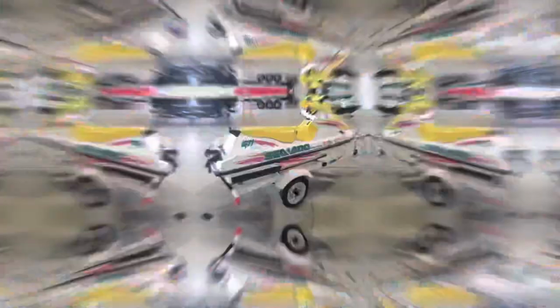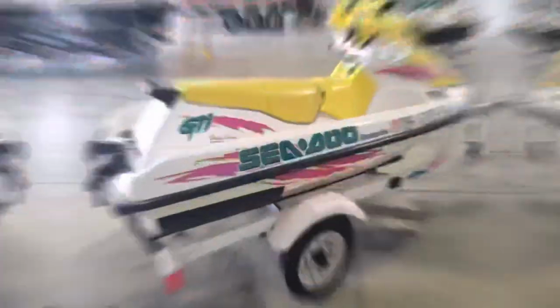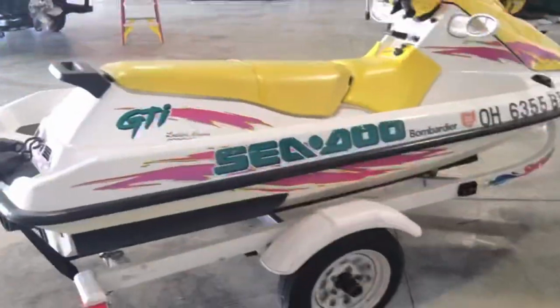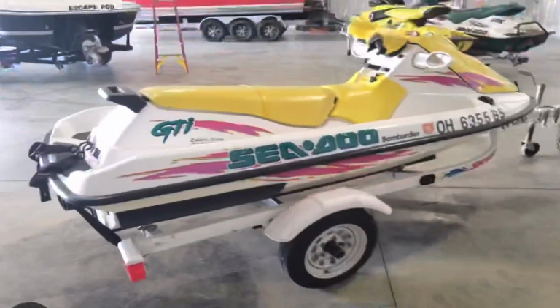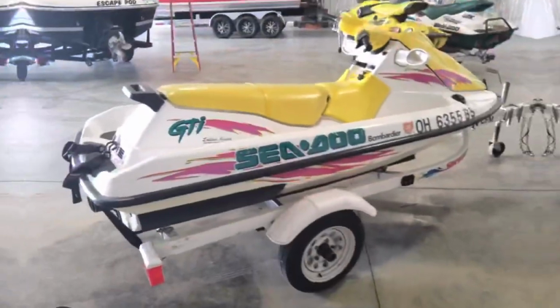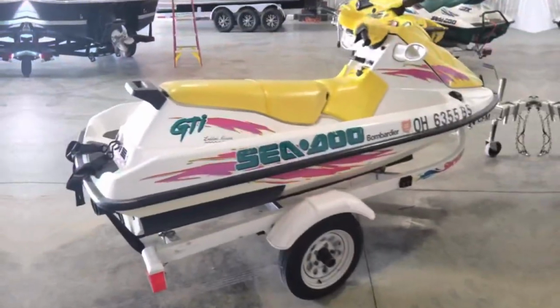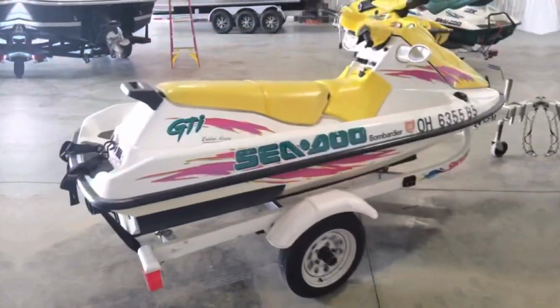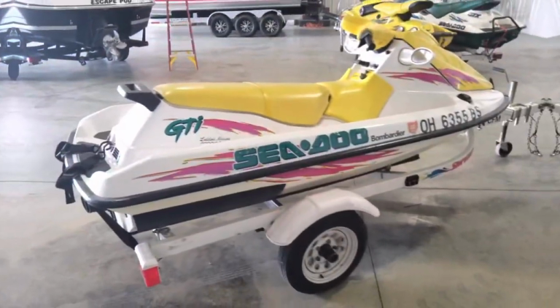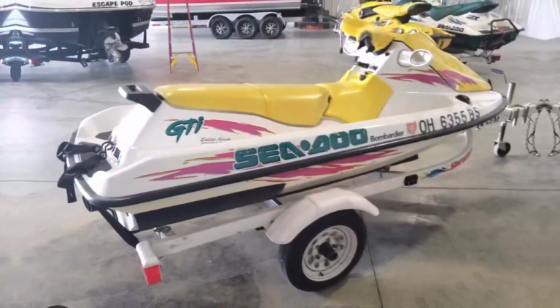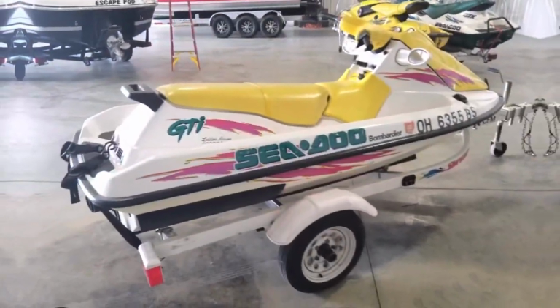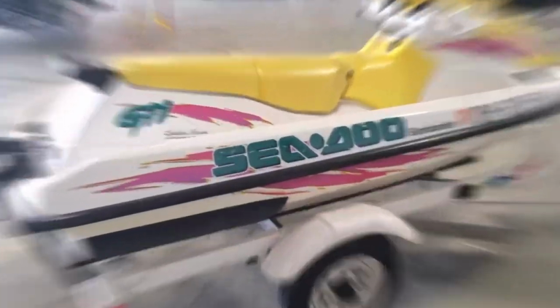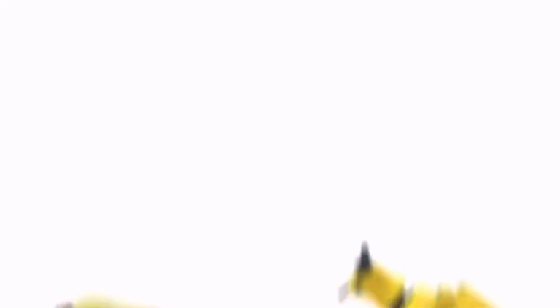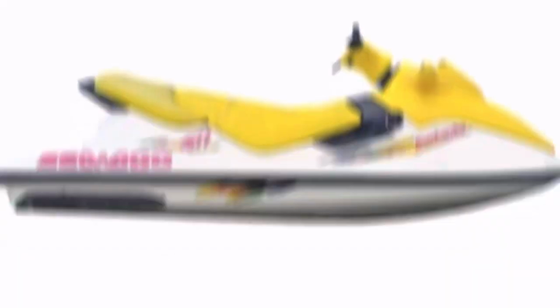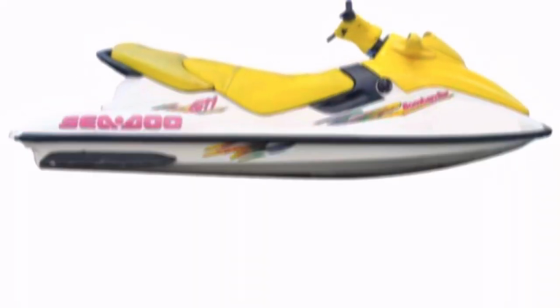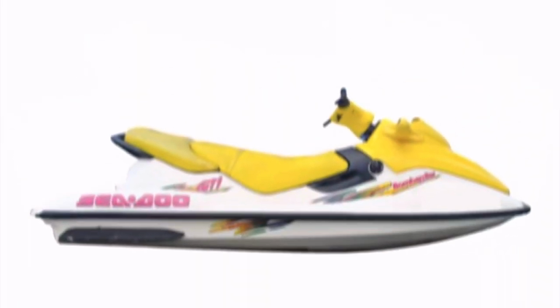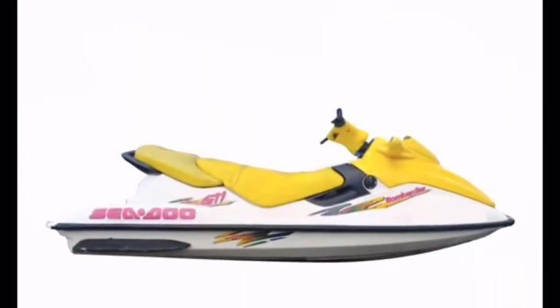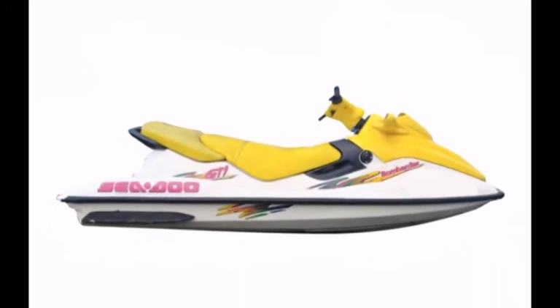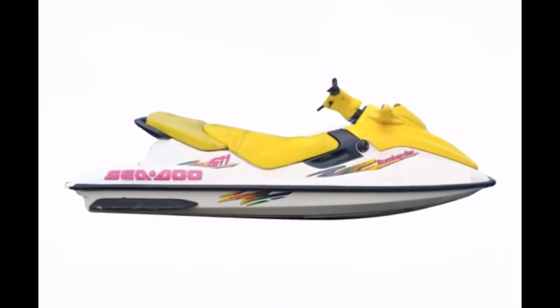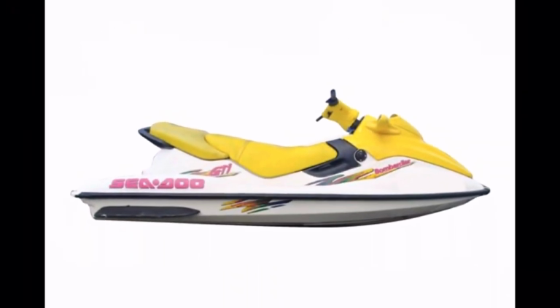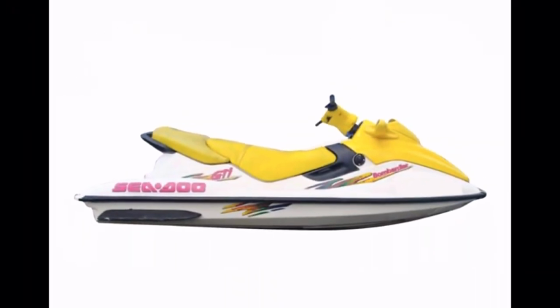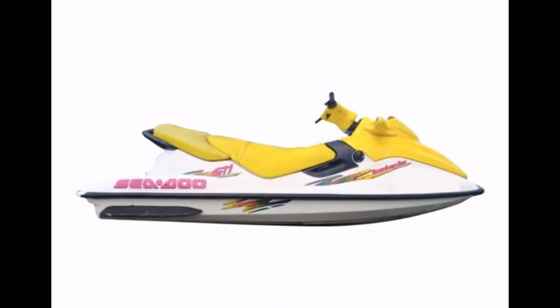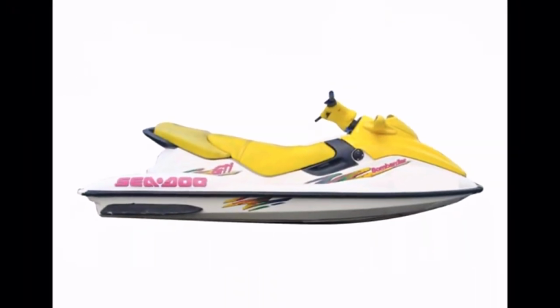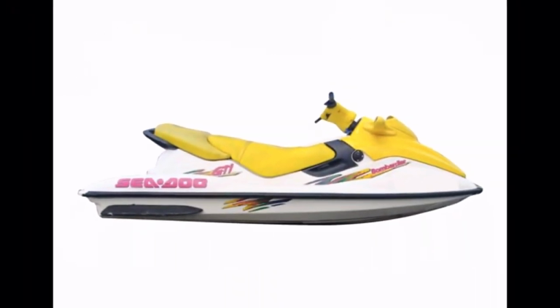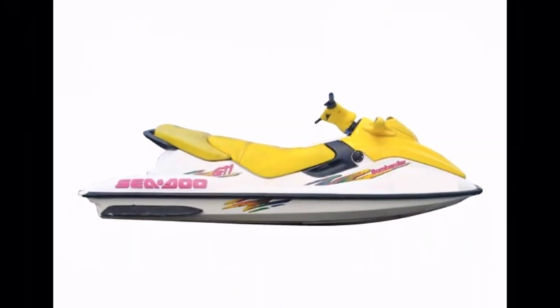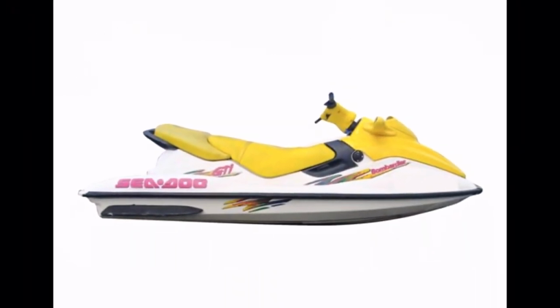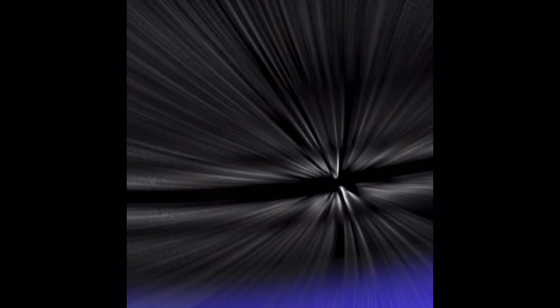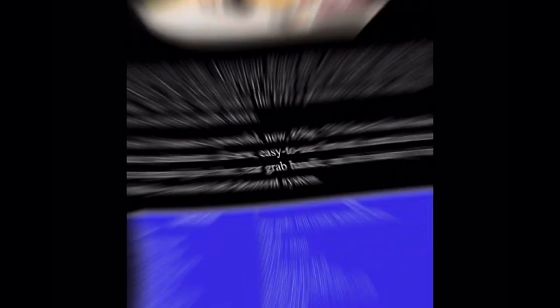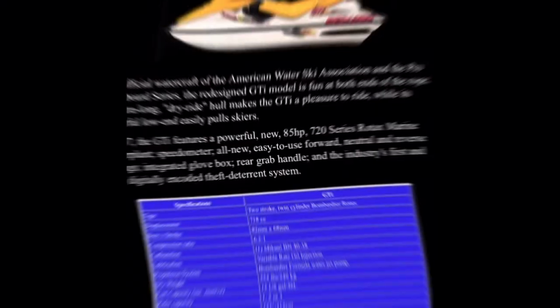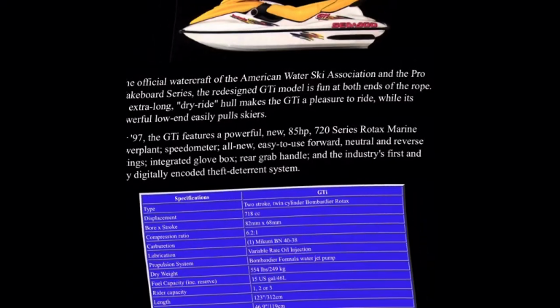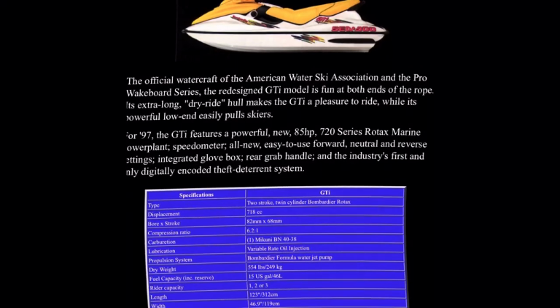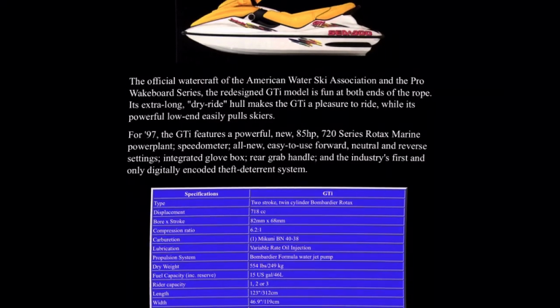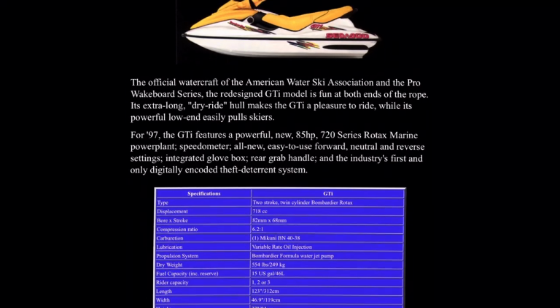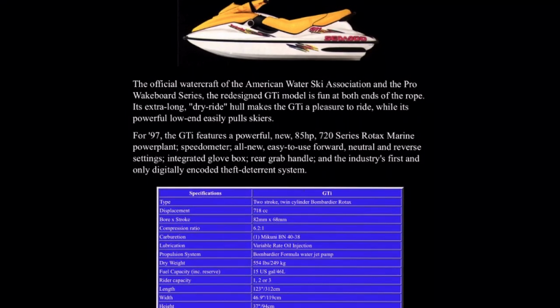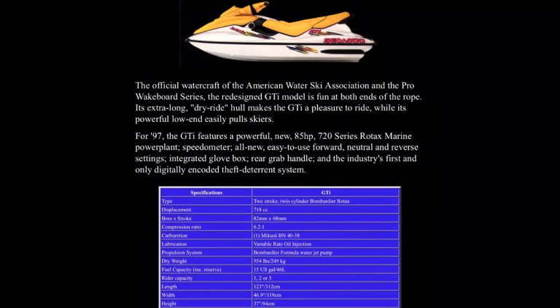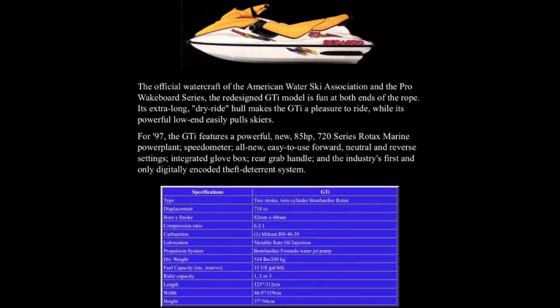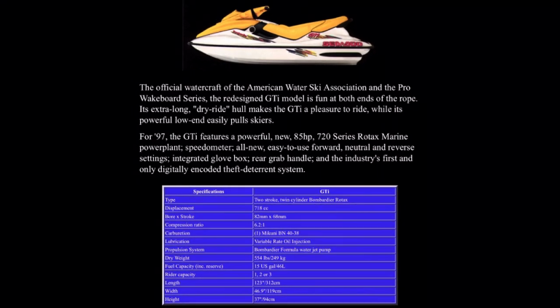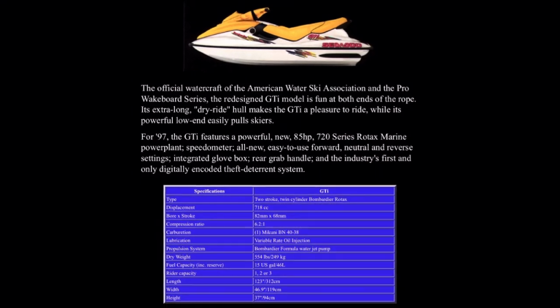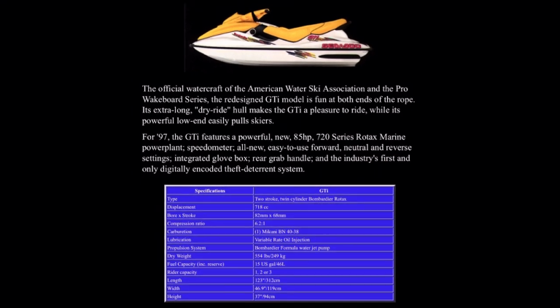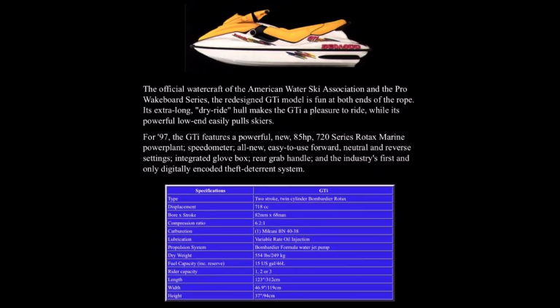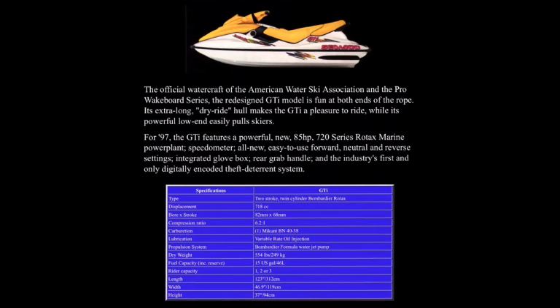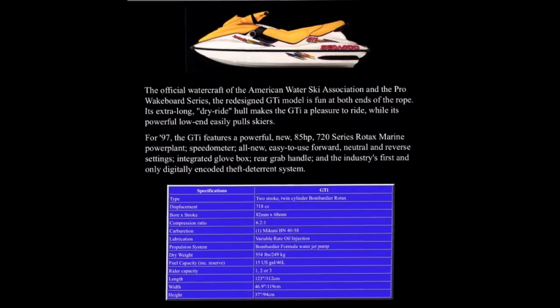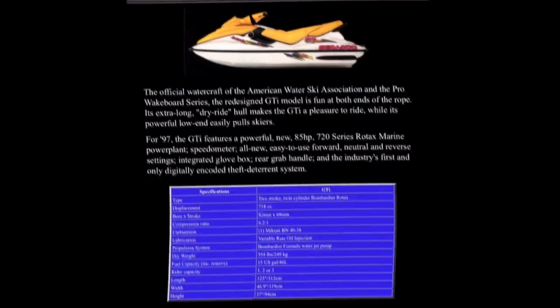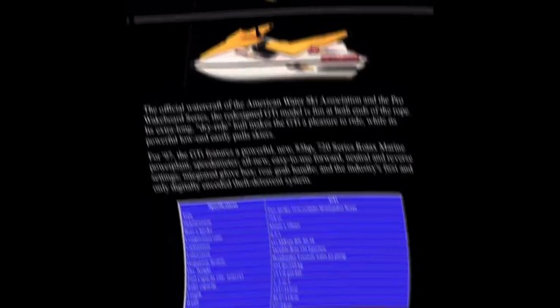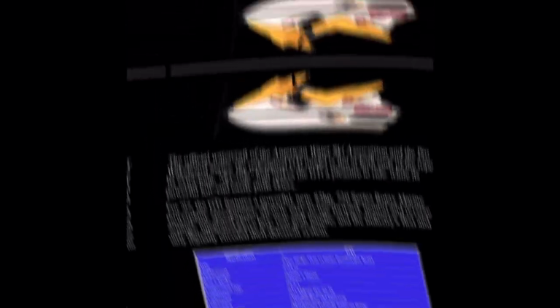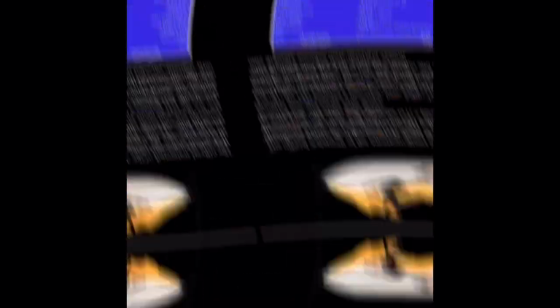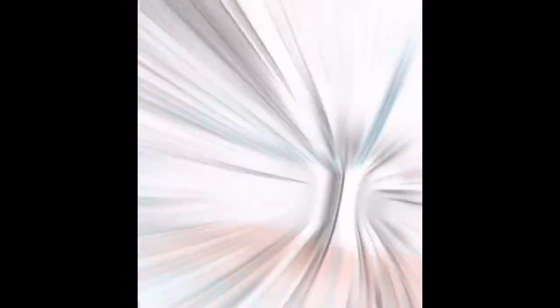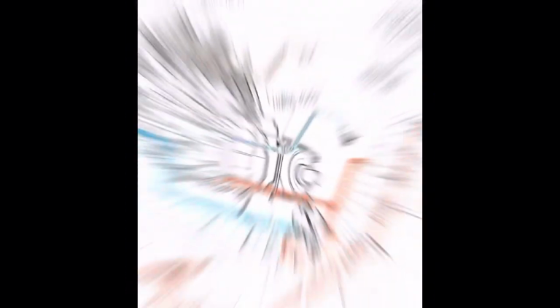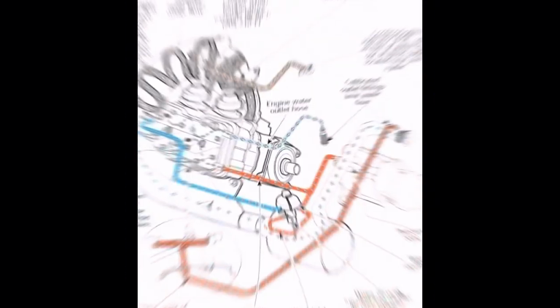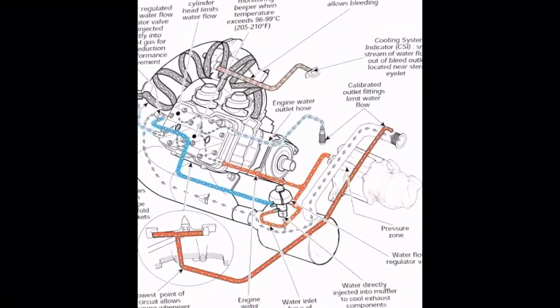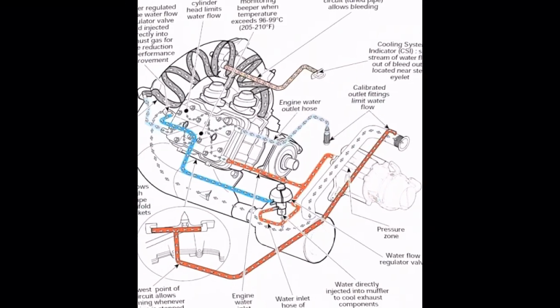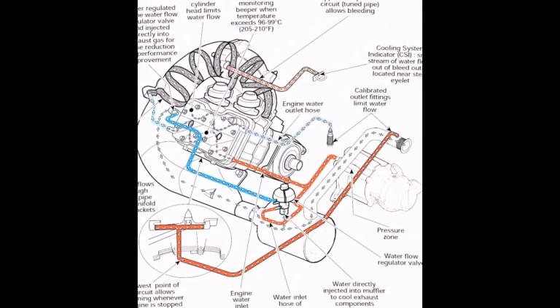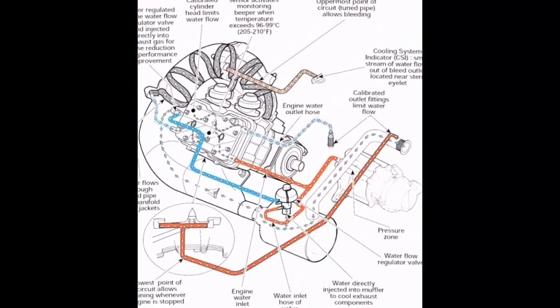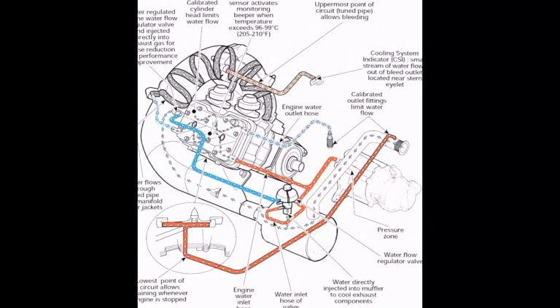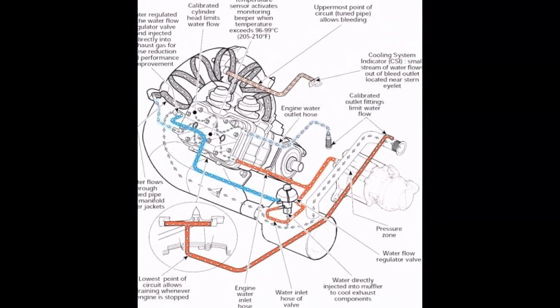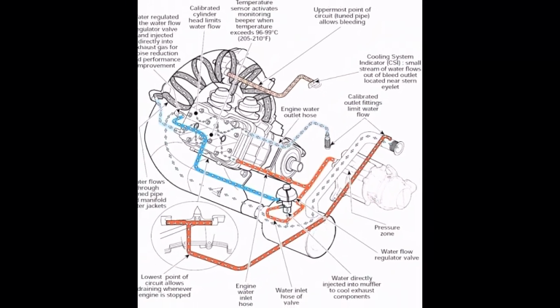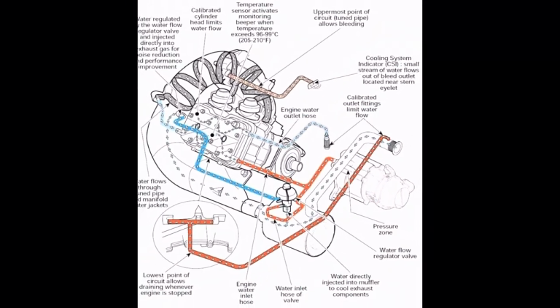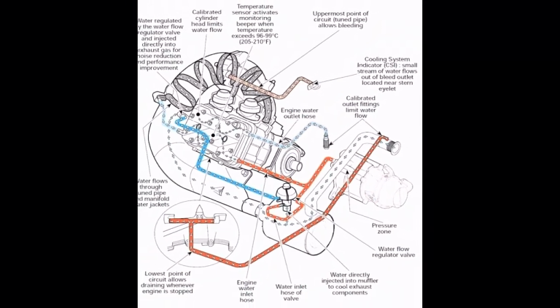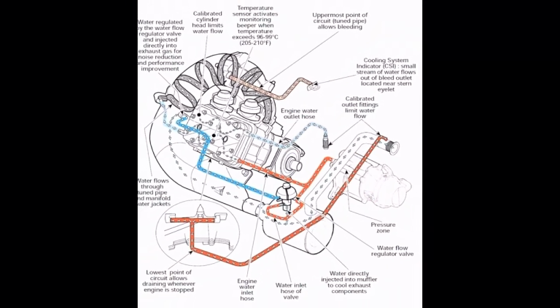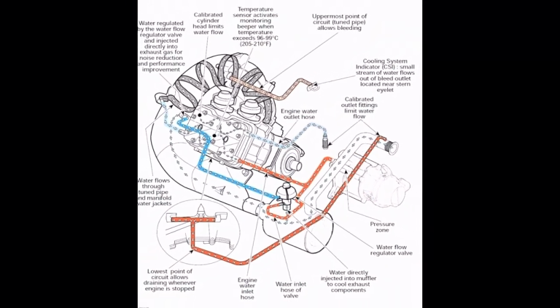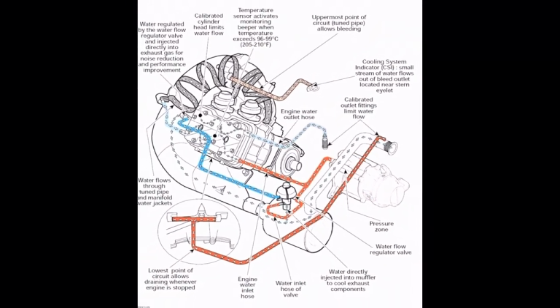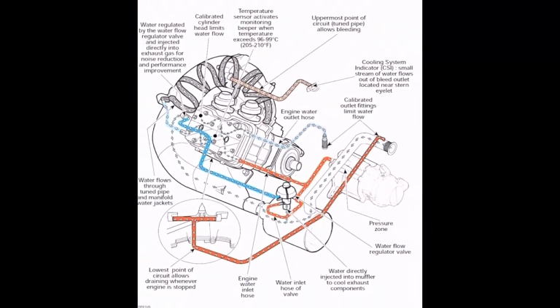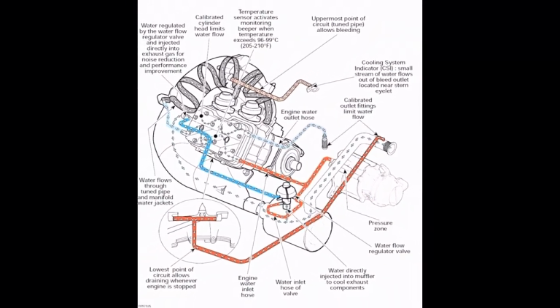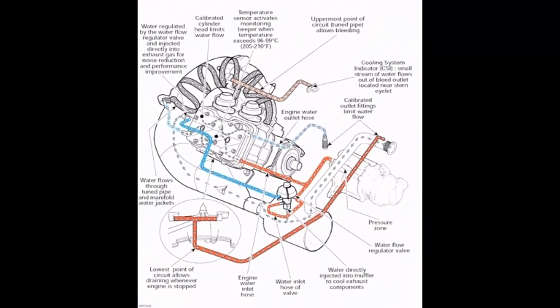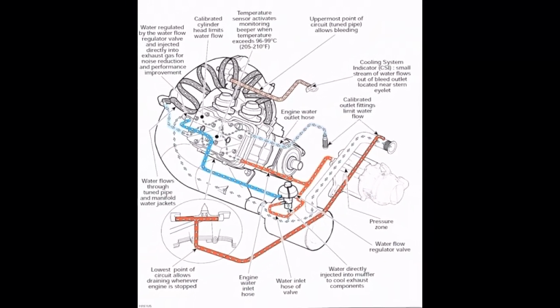Fact 9: The Seedoo GTI model was the first jet ski to feature a closed-loop cooling system, which helps prevent the engine from overheating.